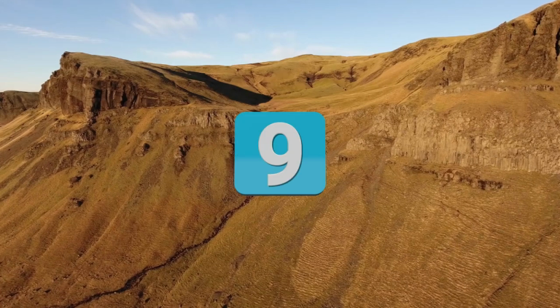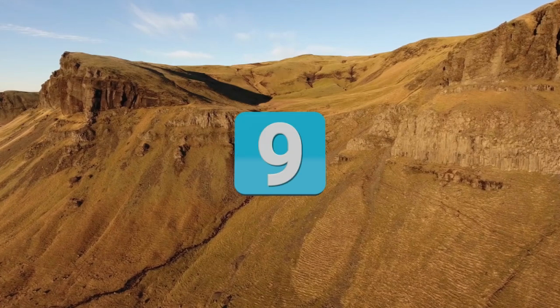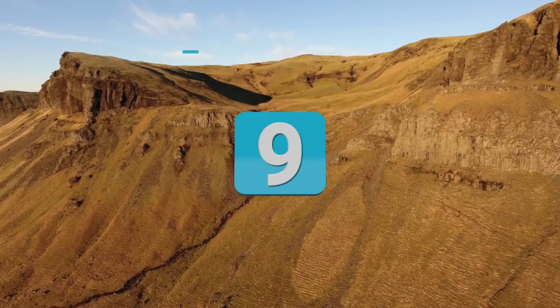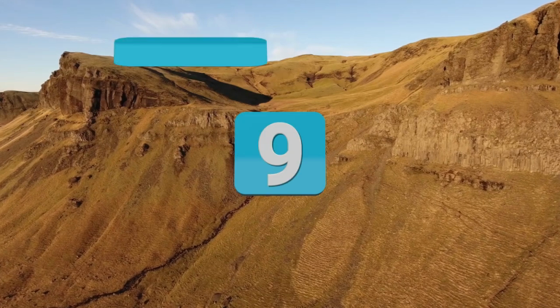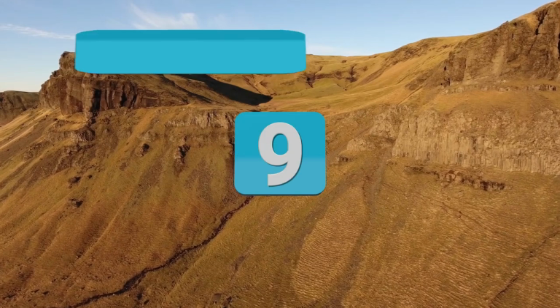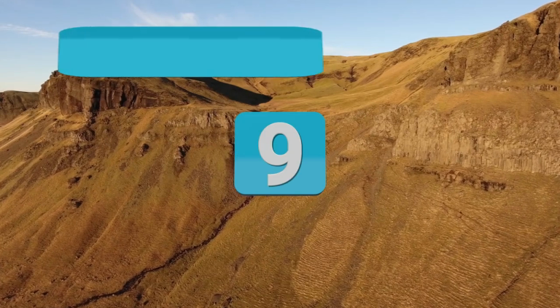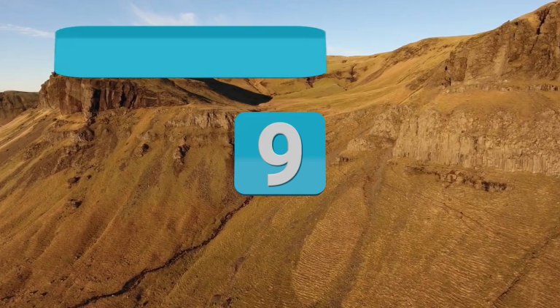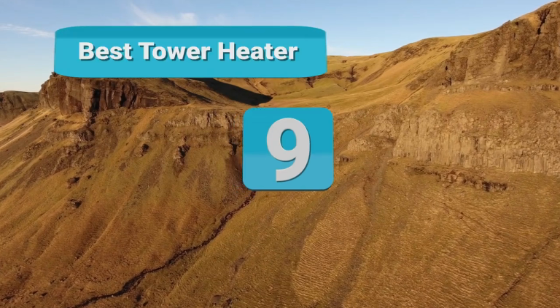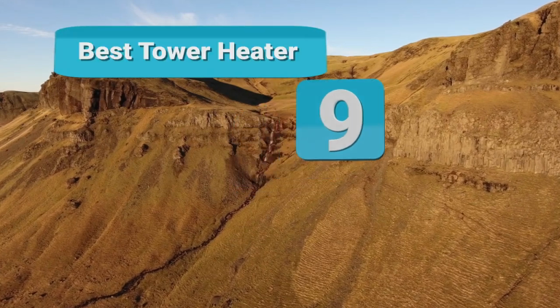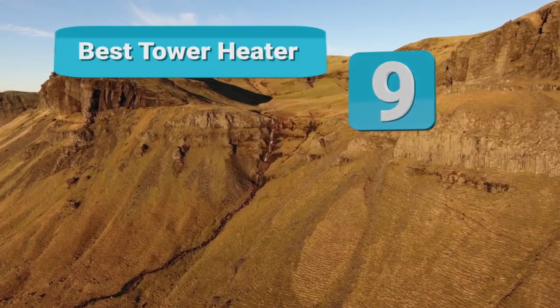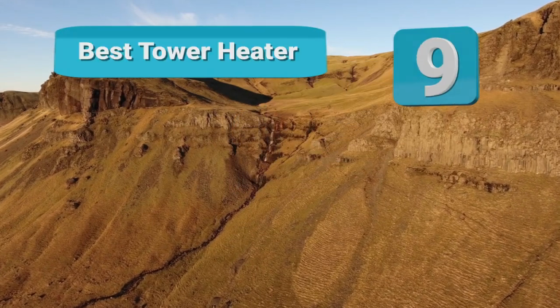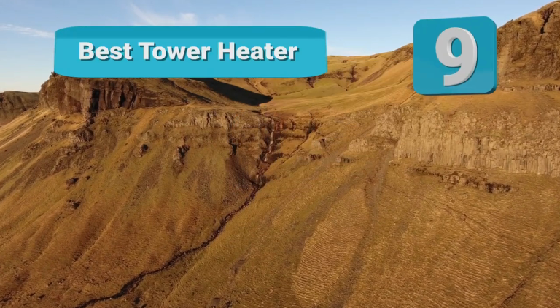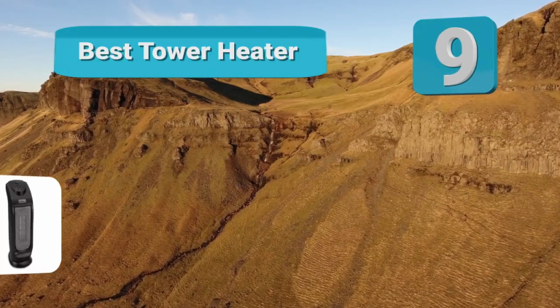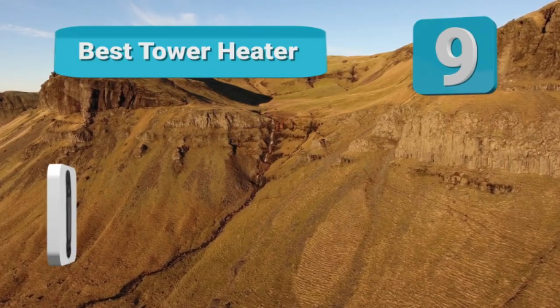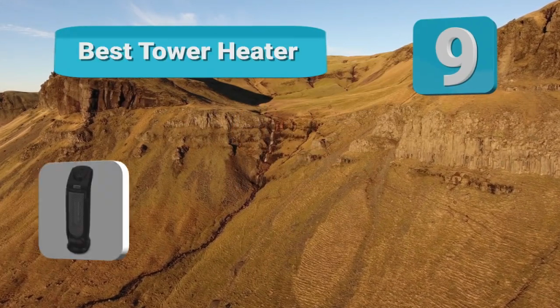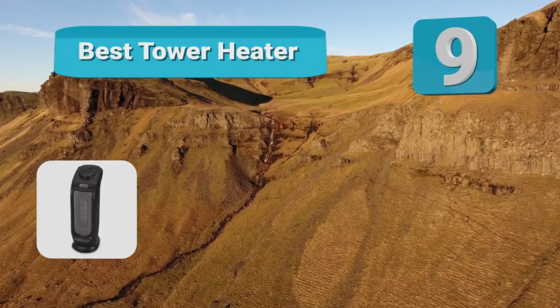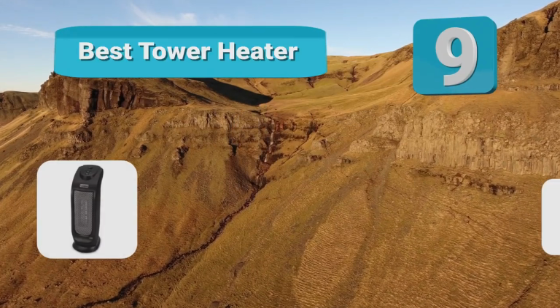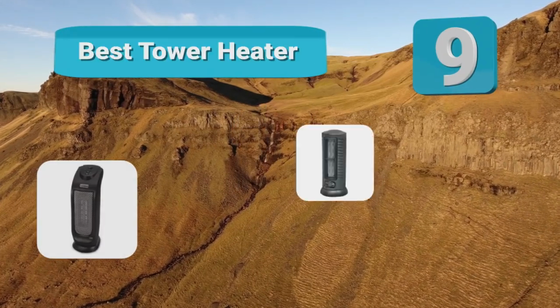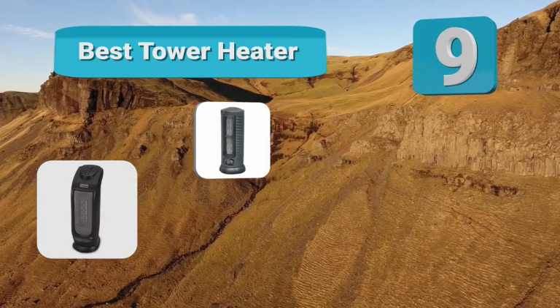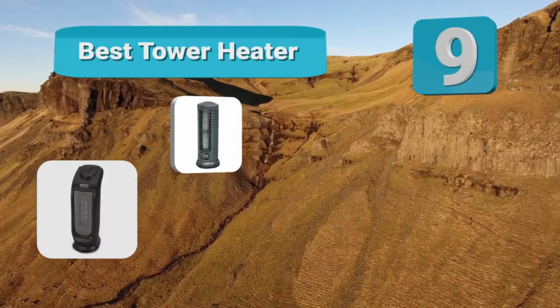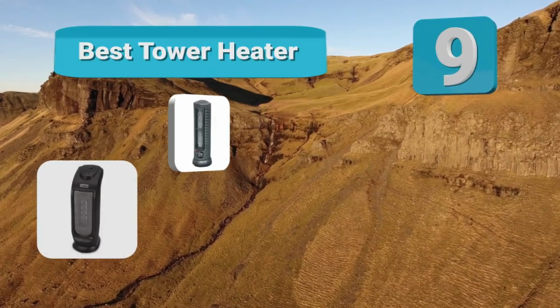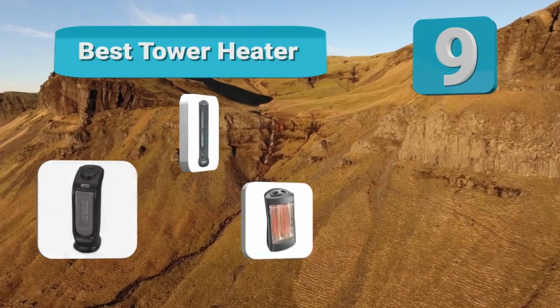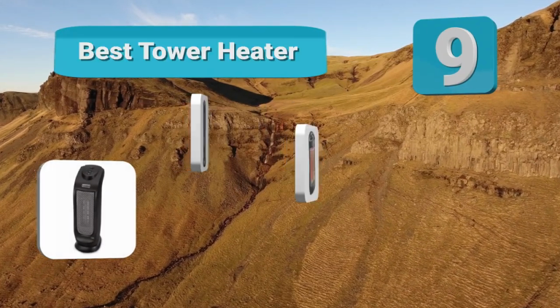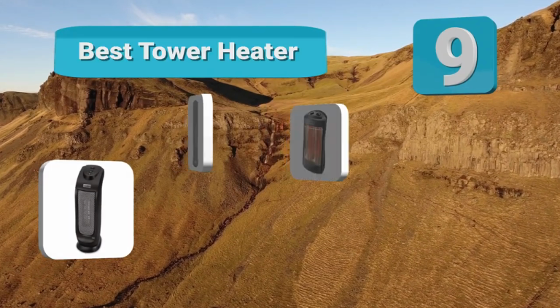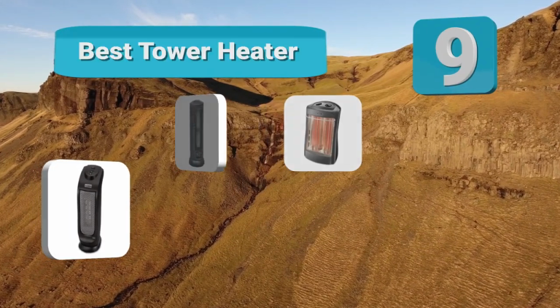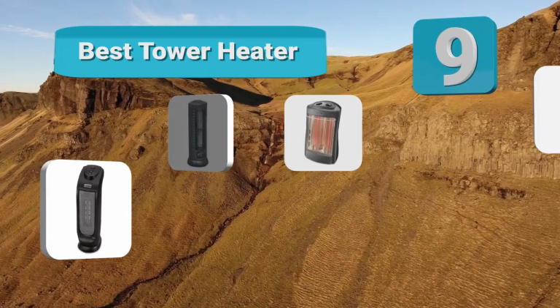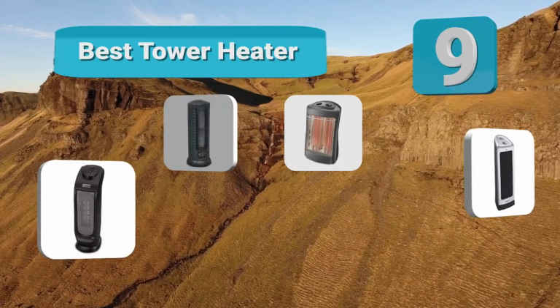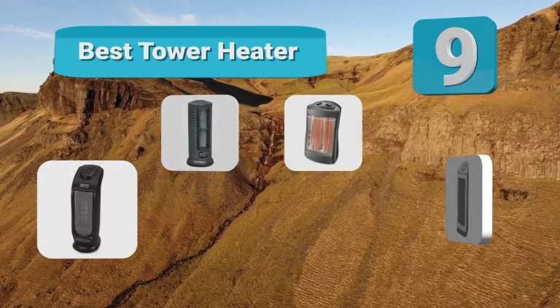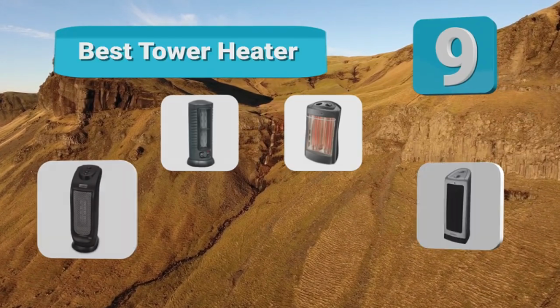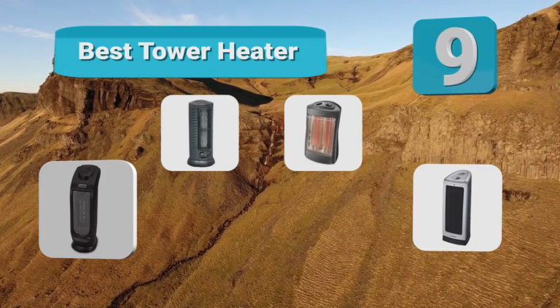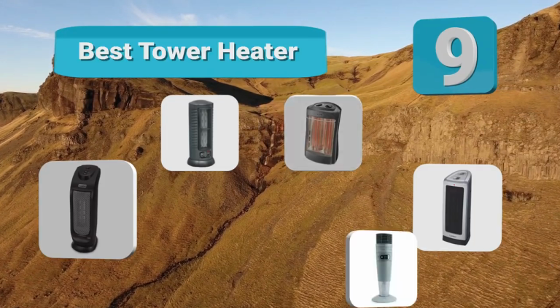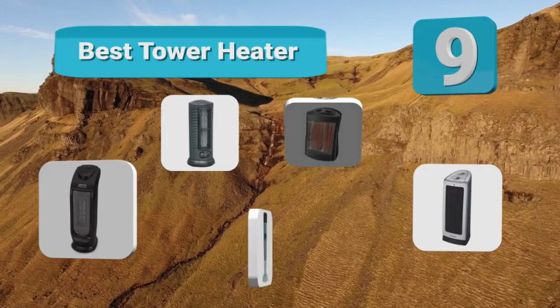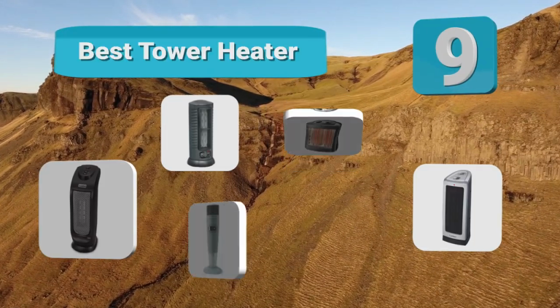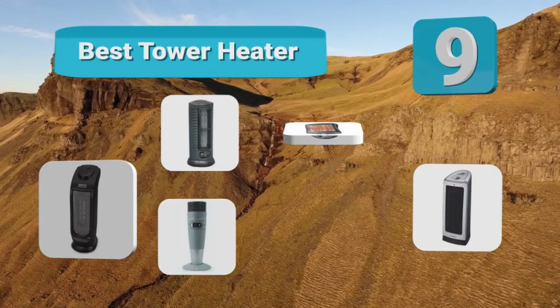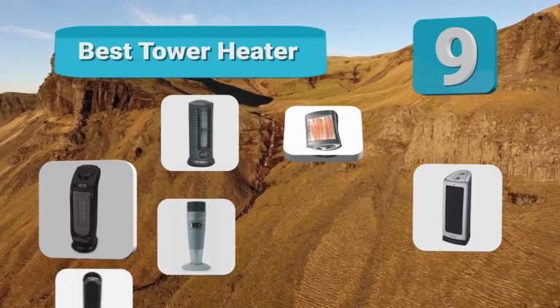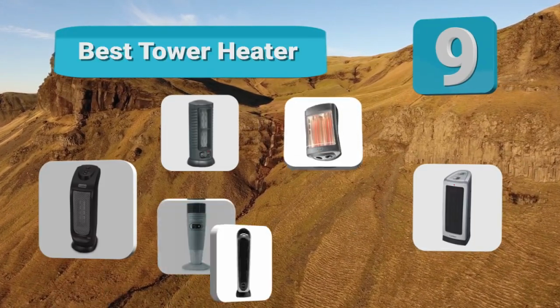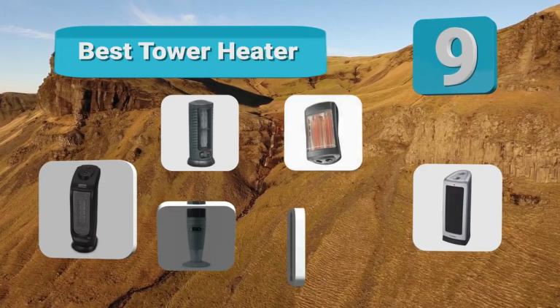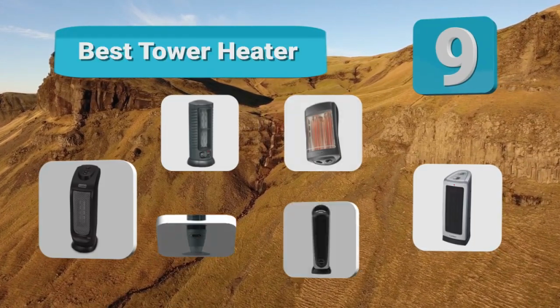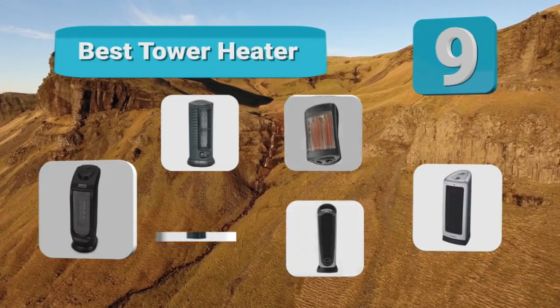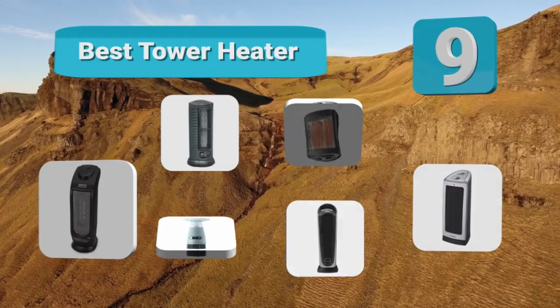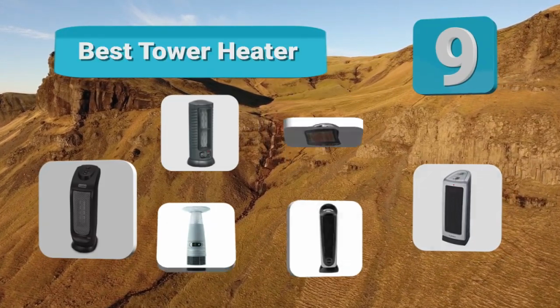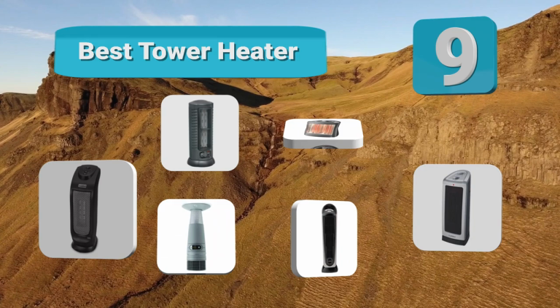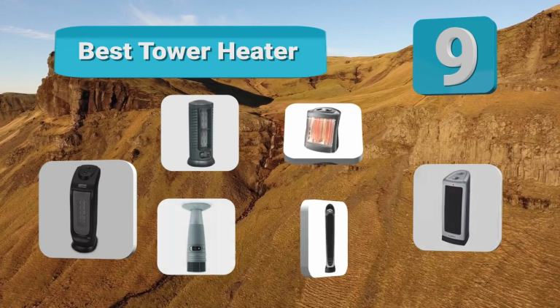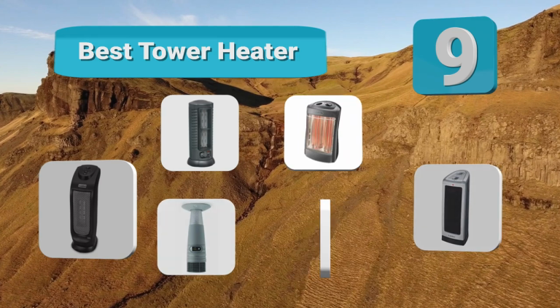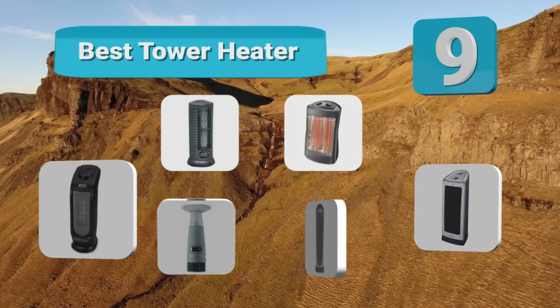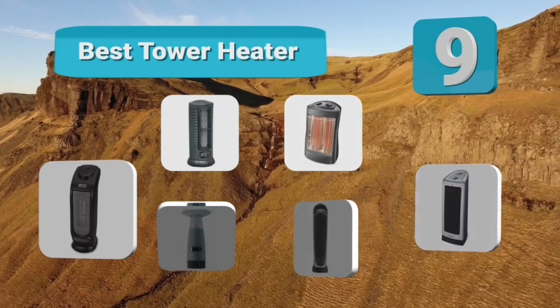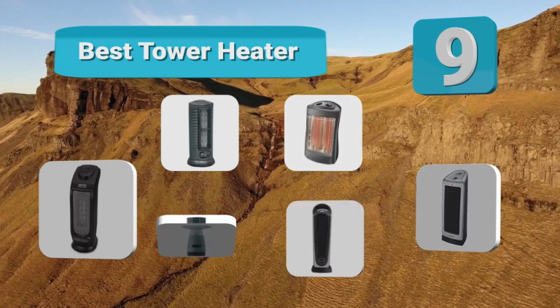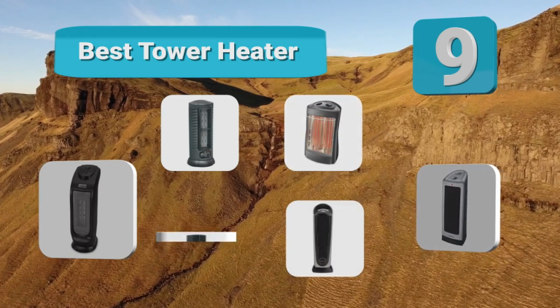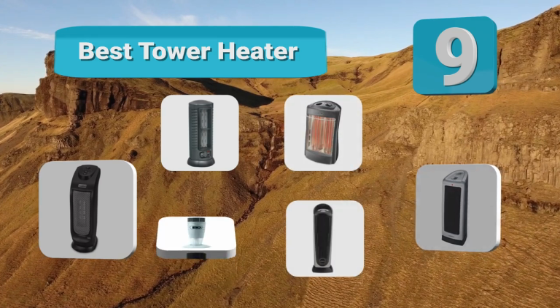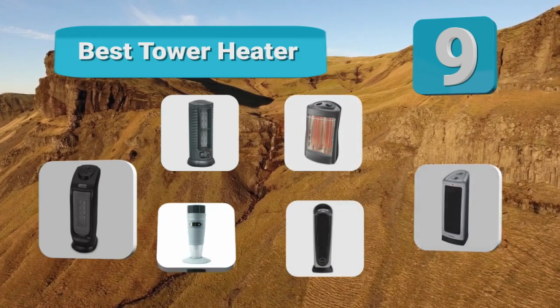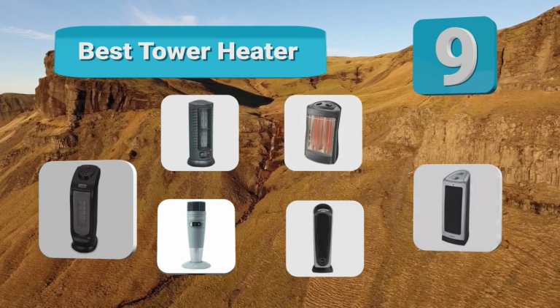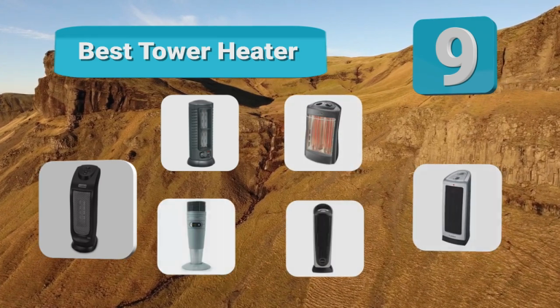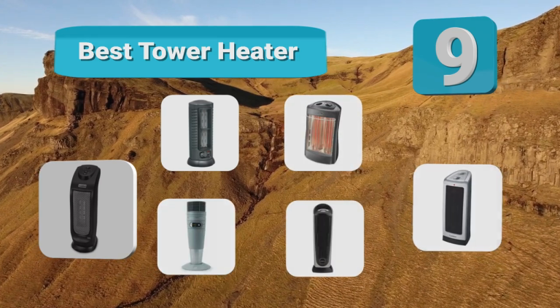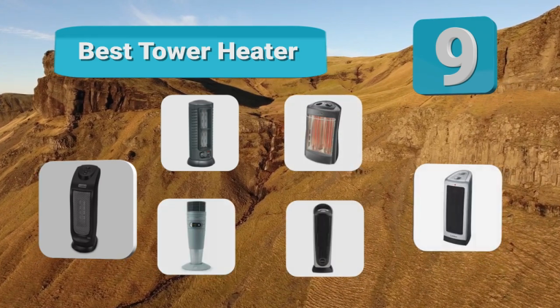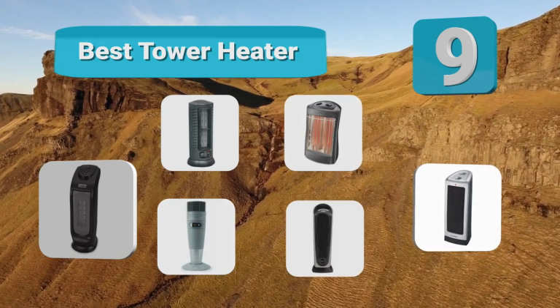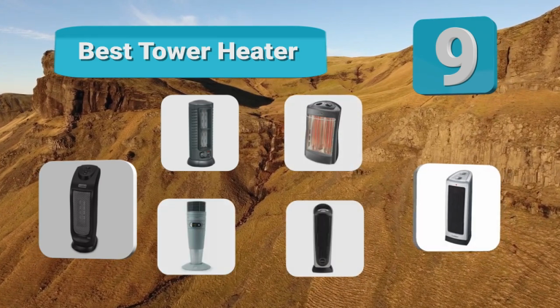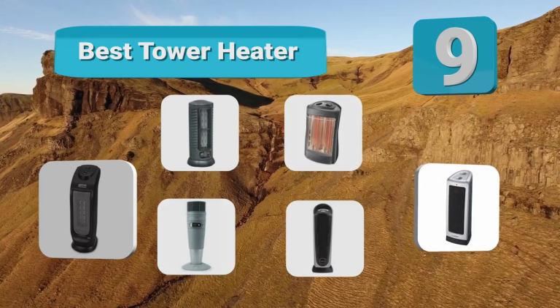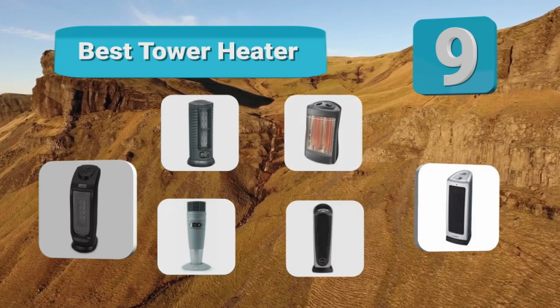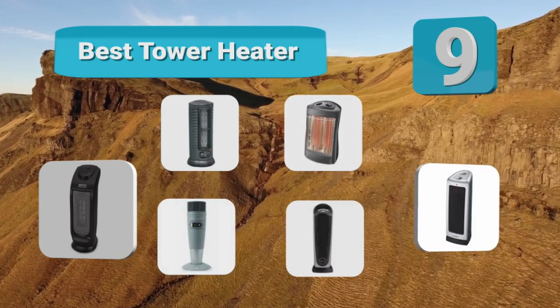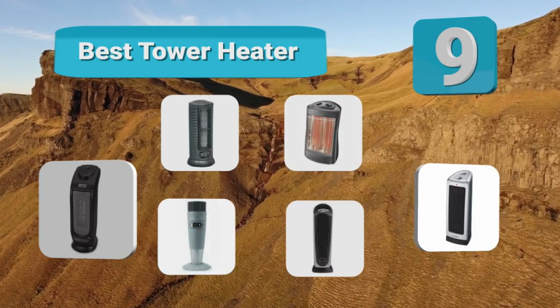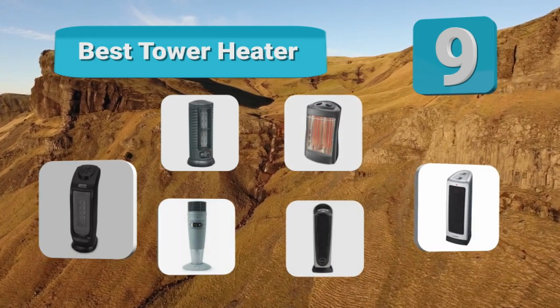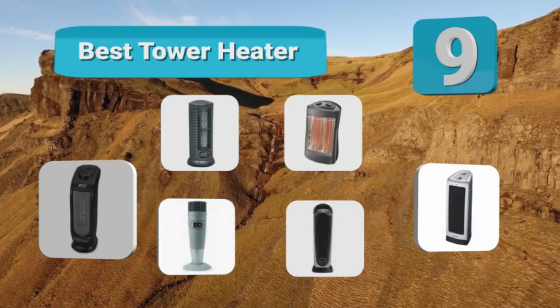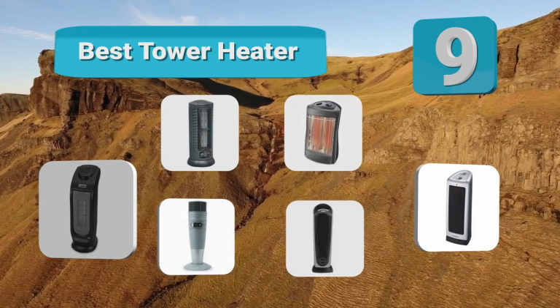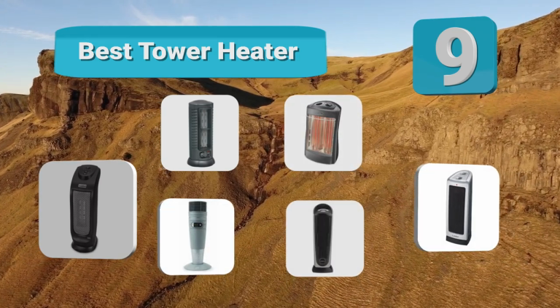Hello guys, welcome to our channel. We have reviewed a list of the best tower heaters out here. Let's get started with the video.